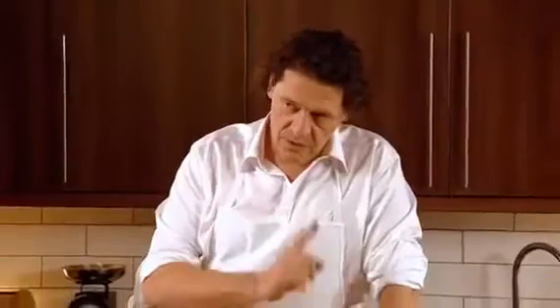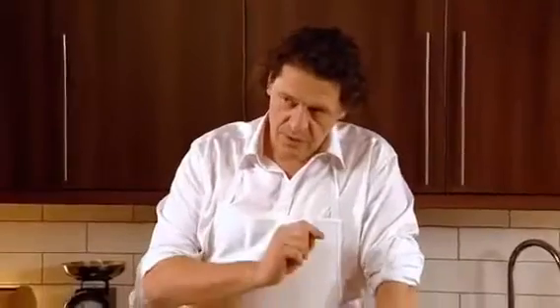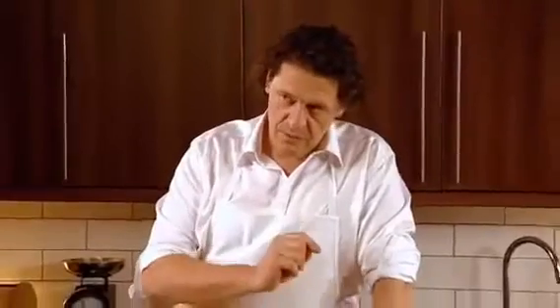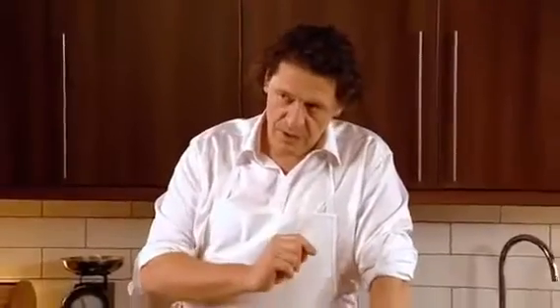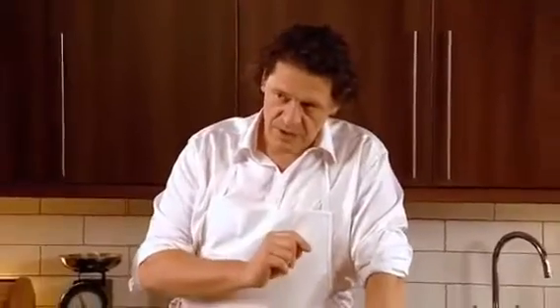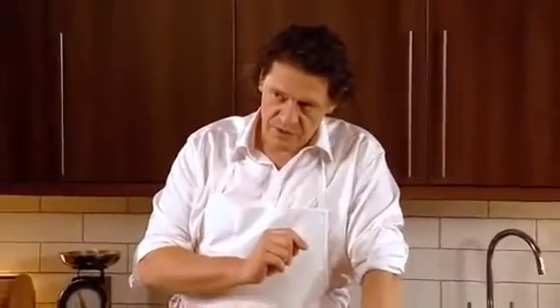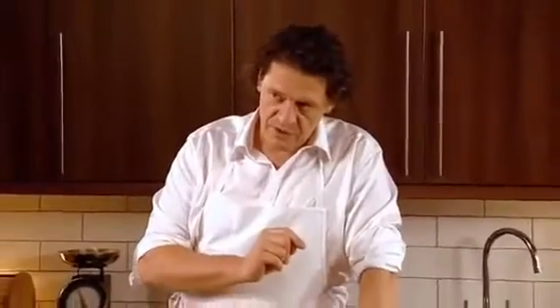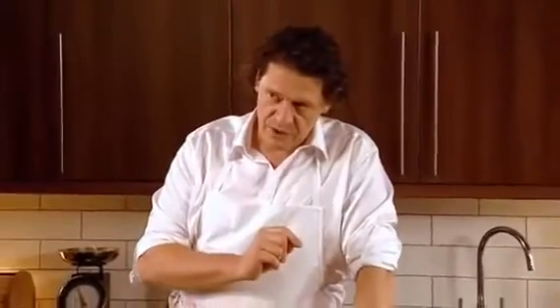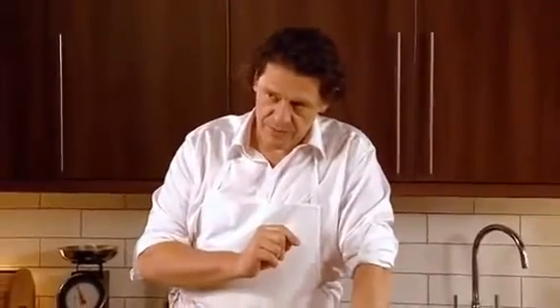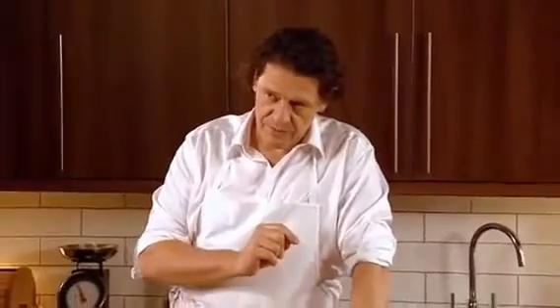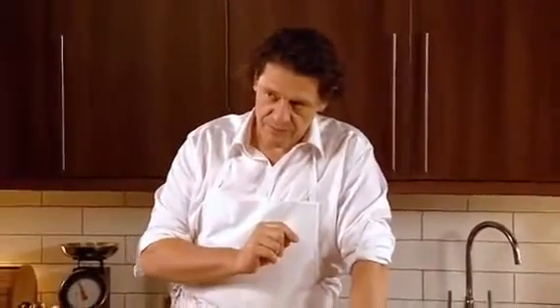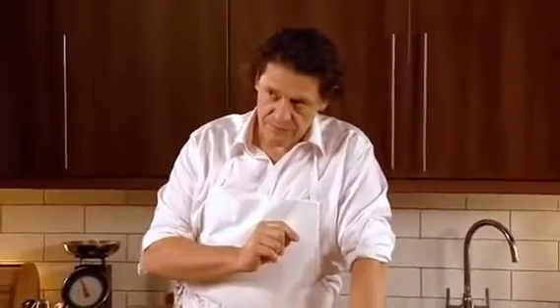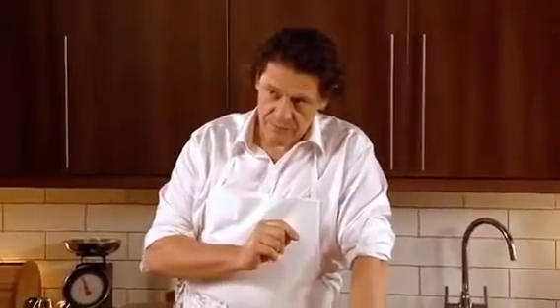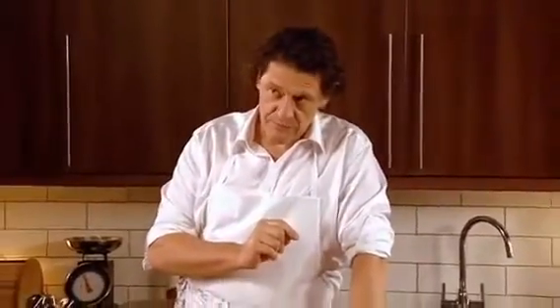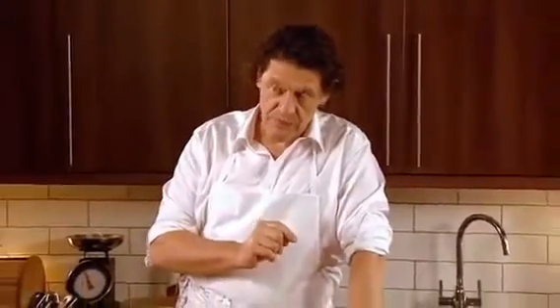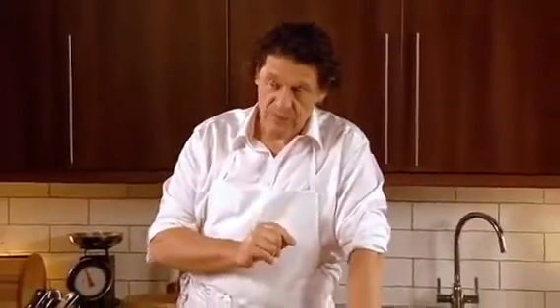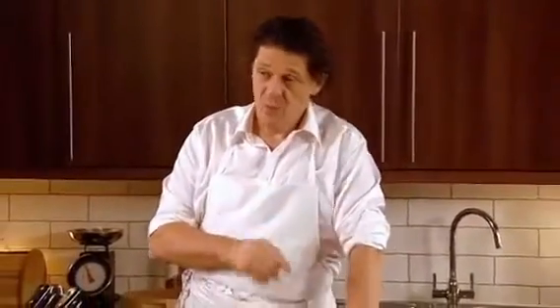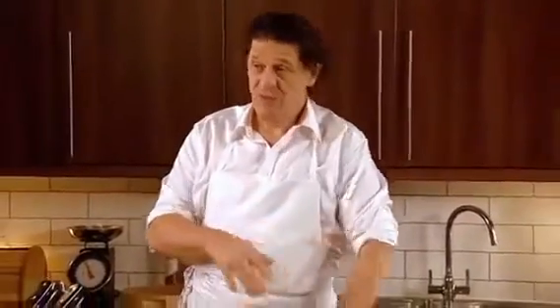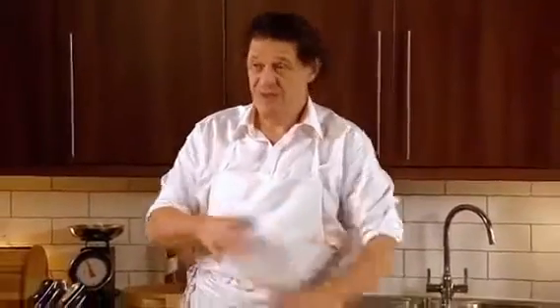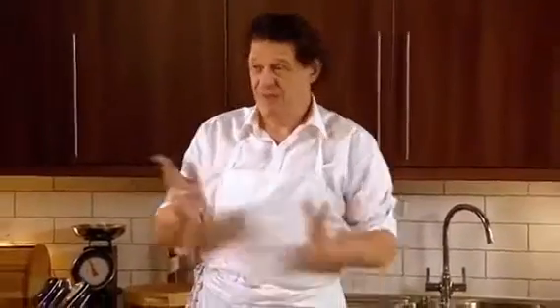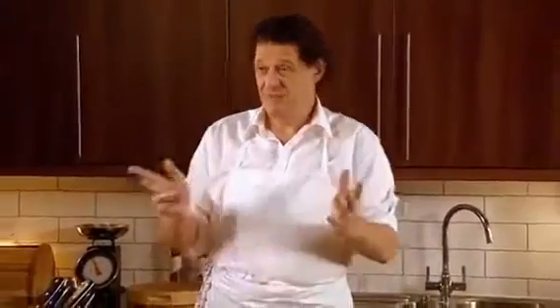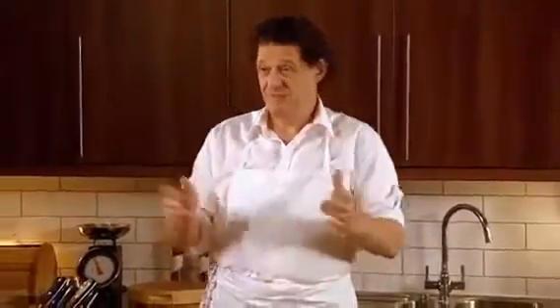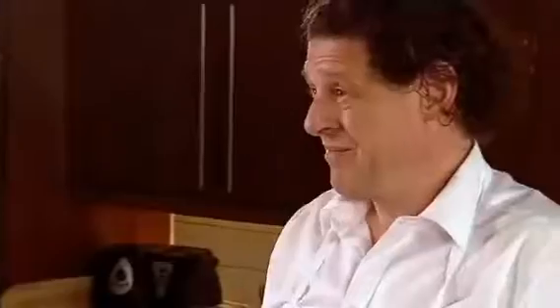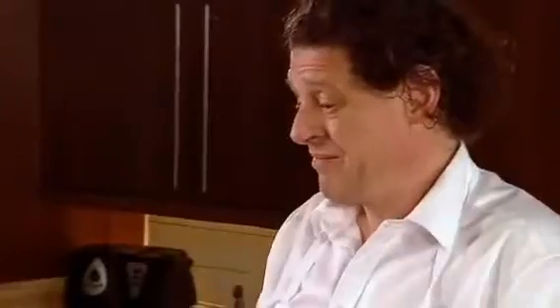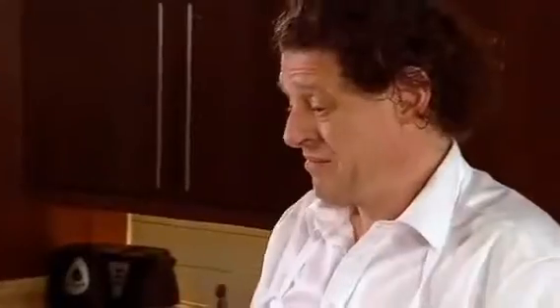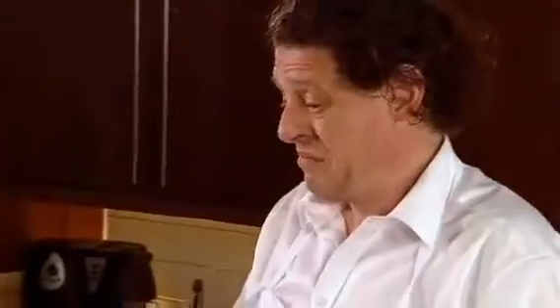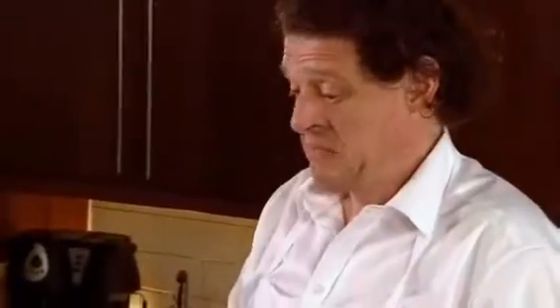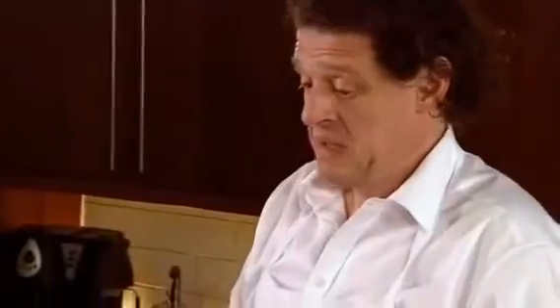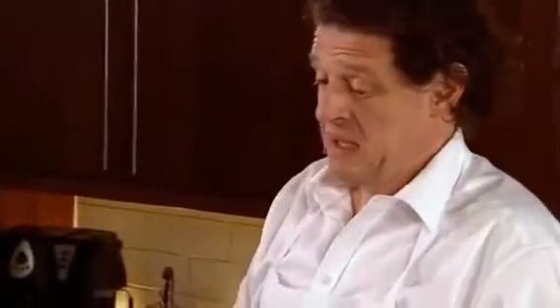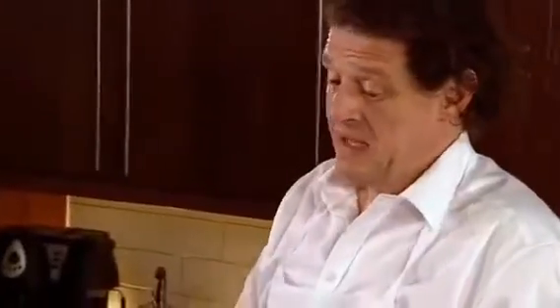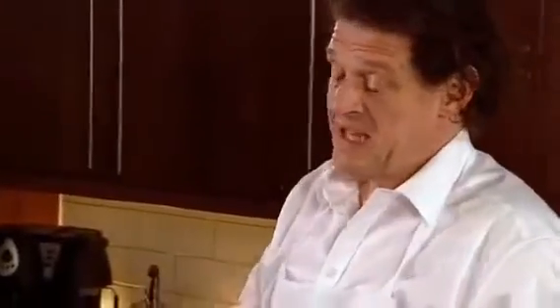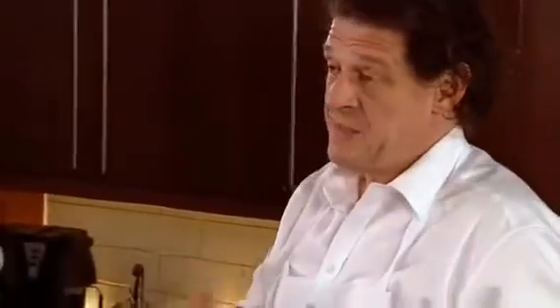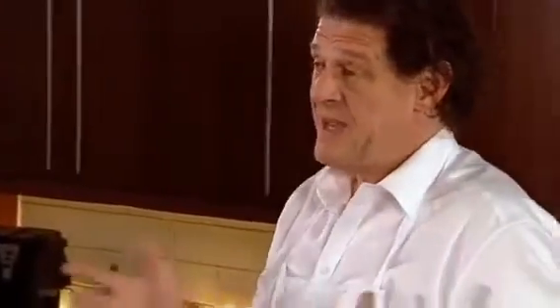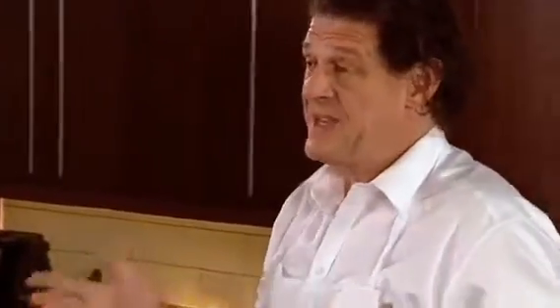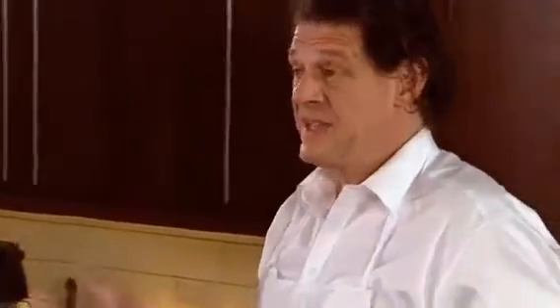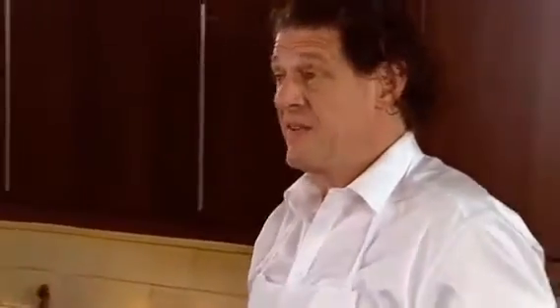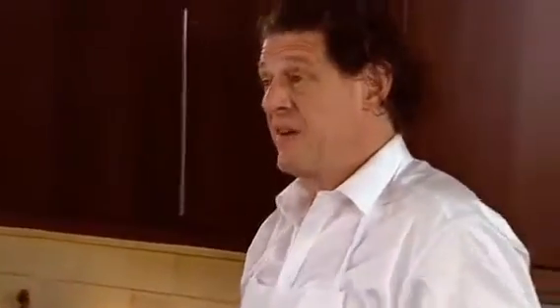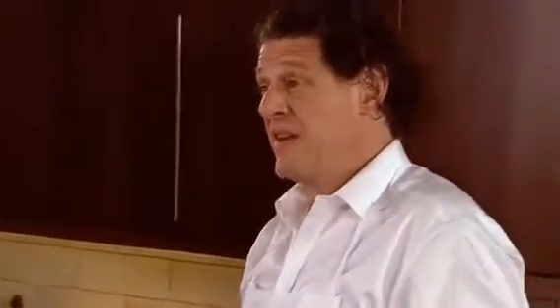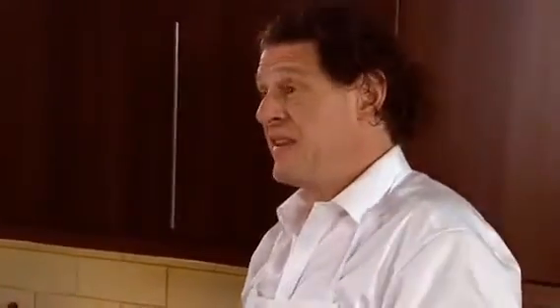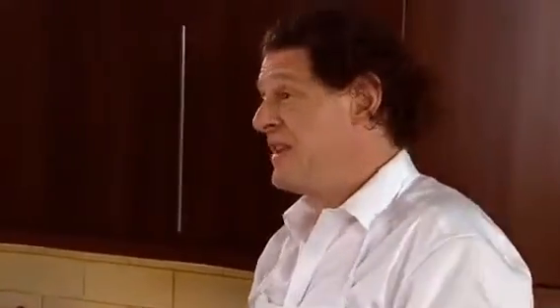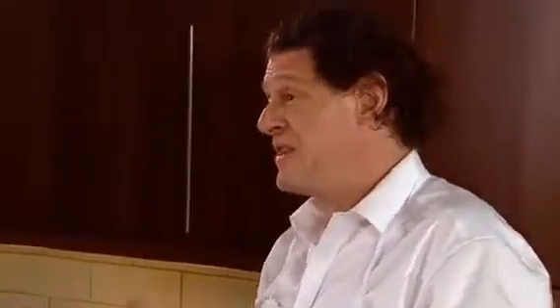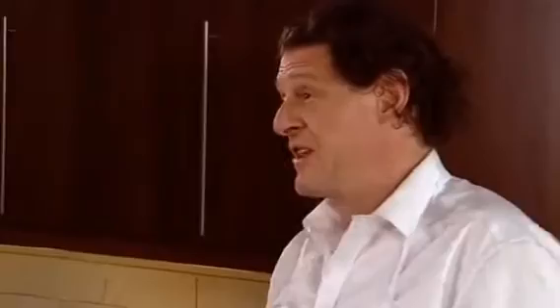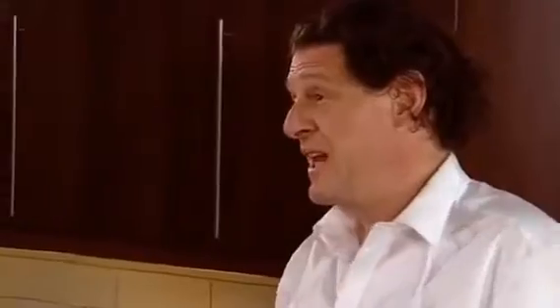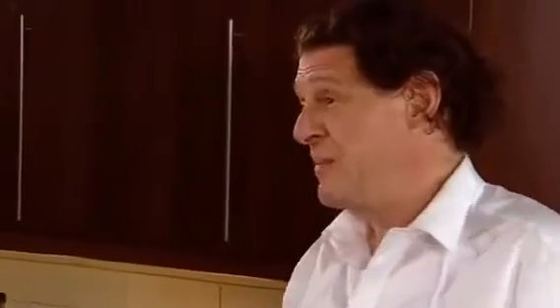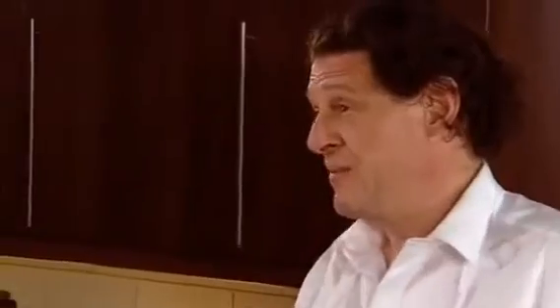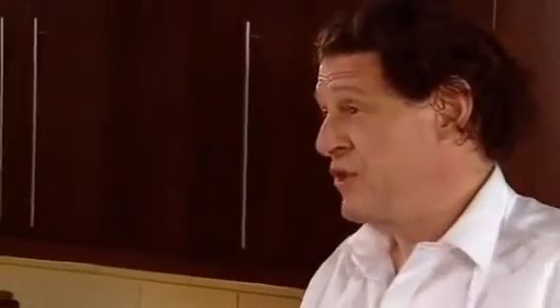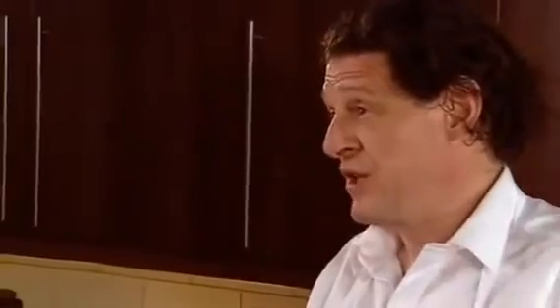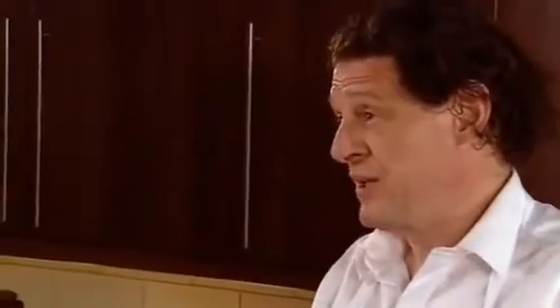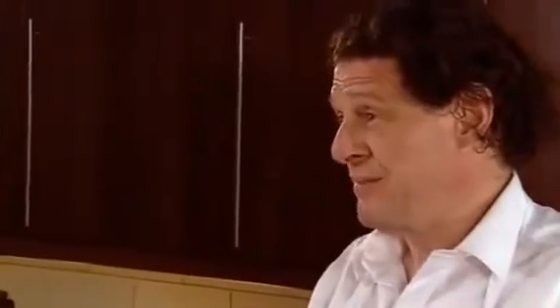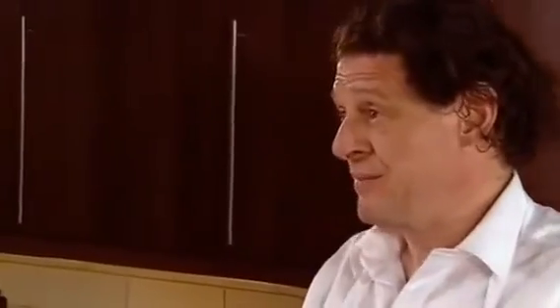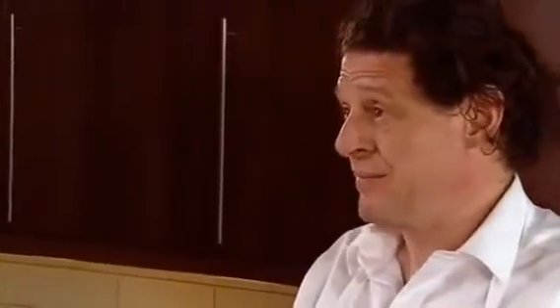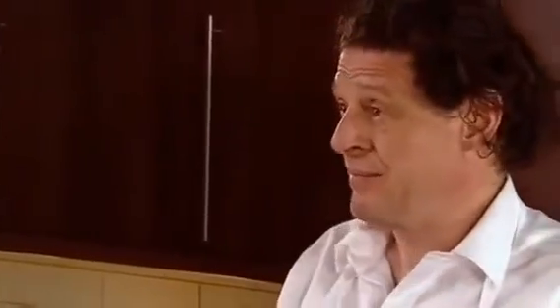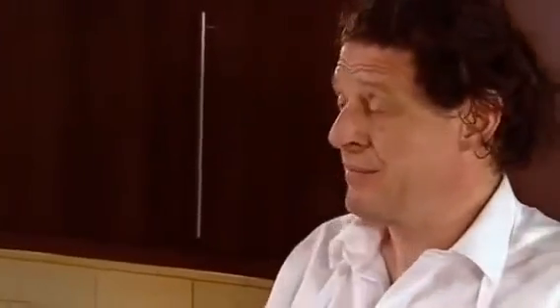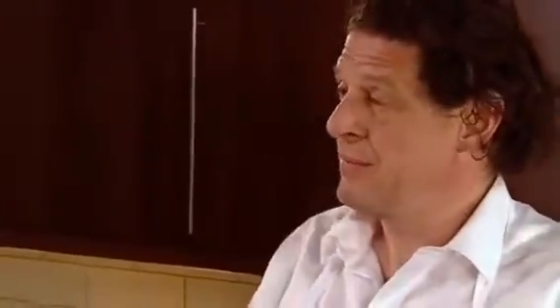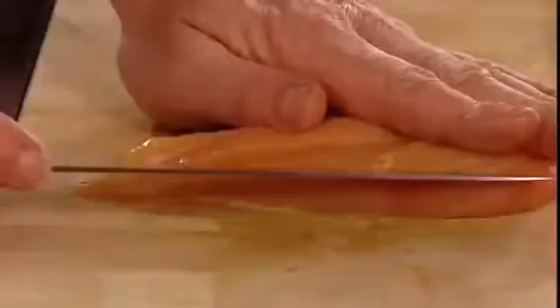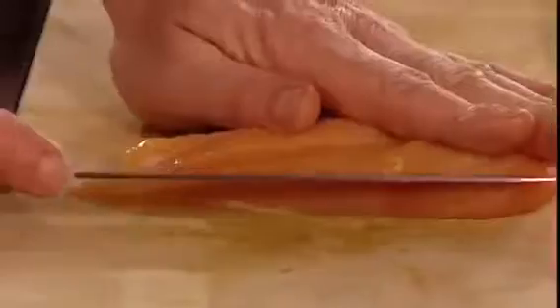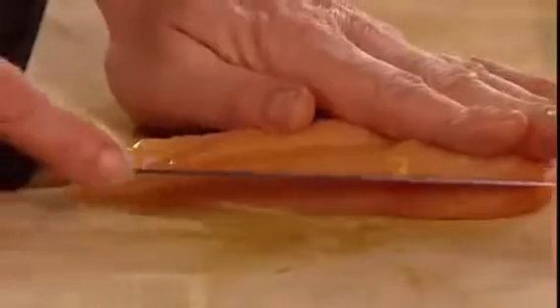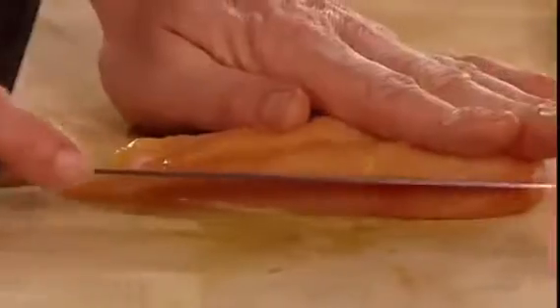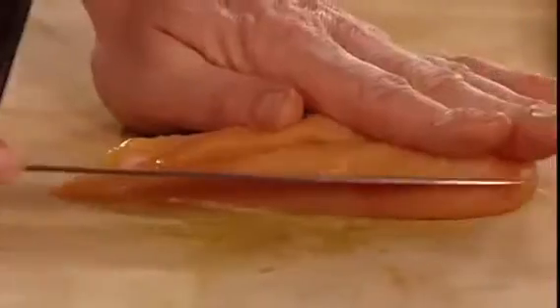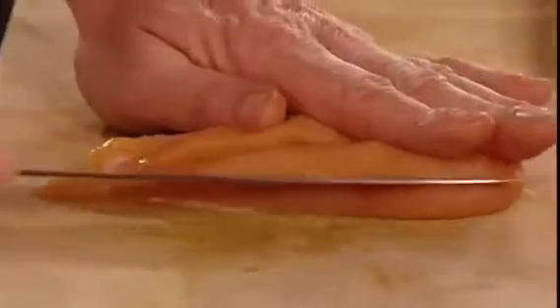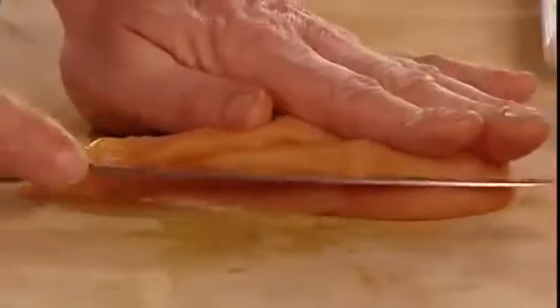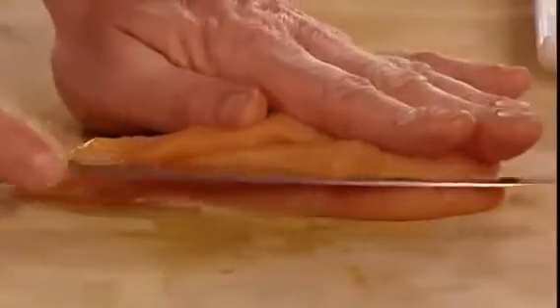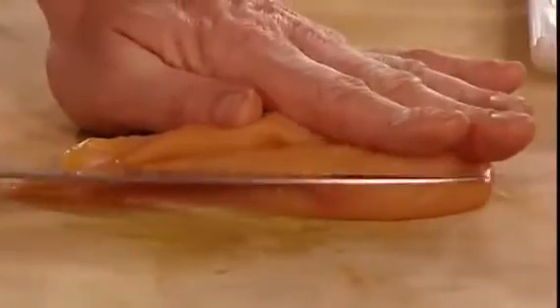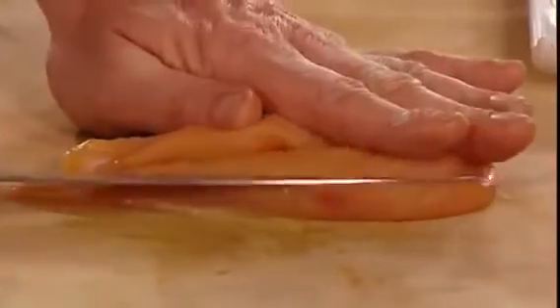A paillard of chicken. What is it? It's basically a very thin scallop of chicken. But how do you make it?